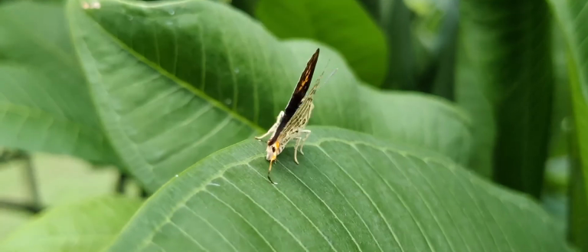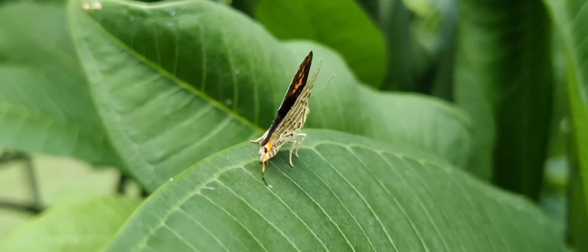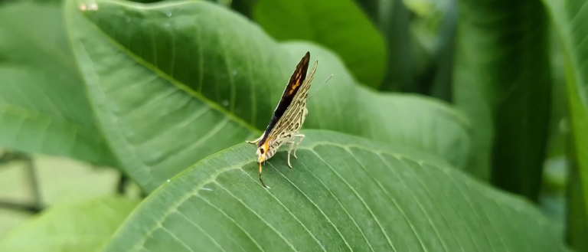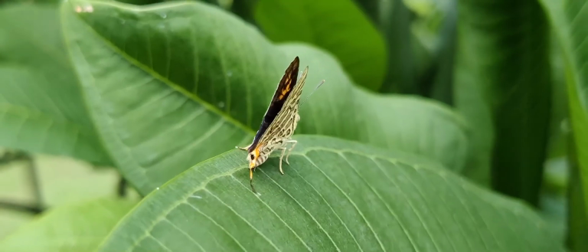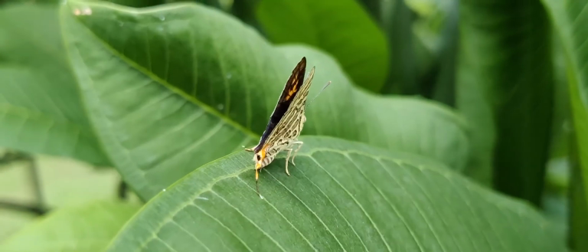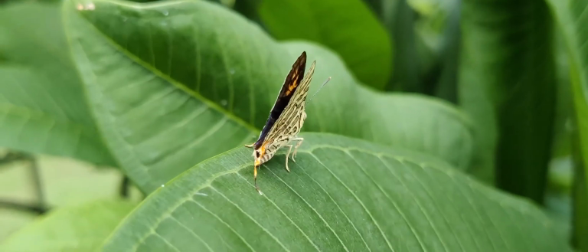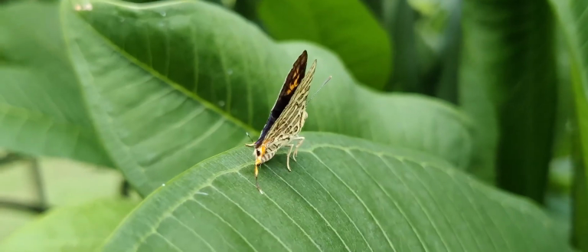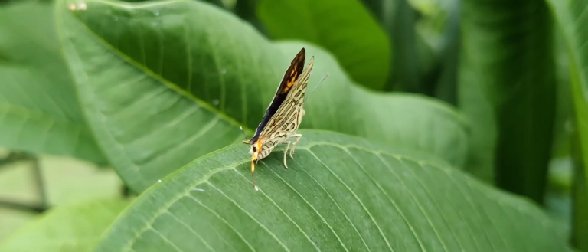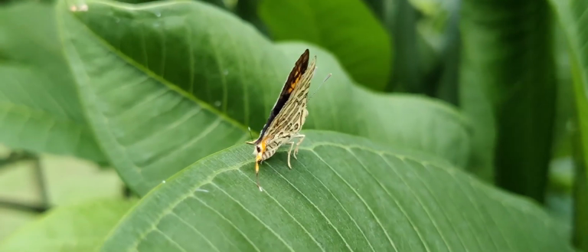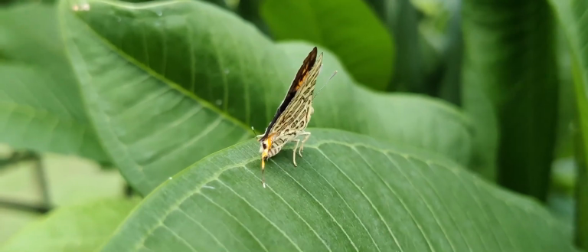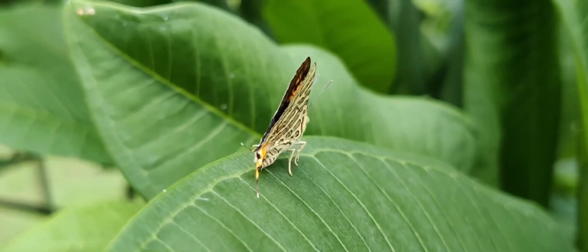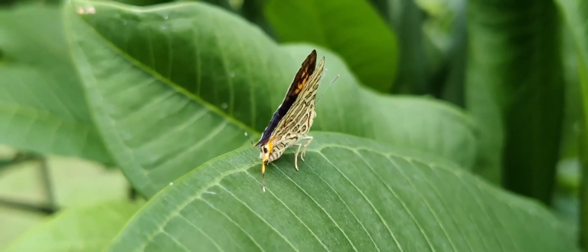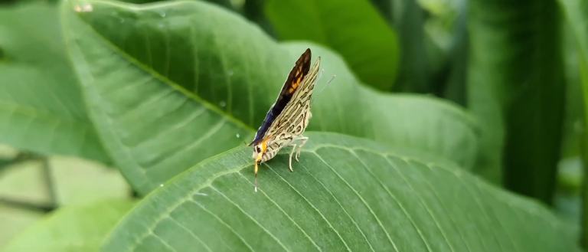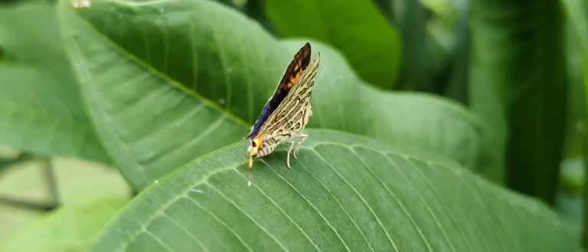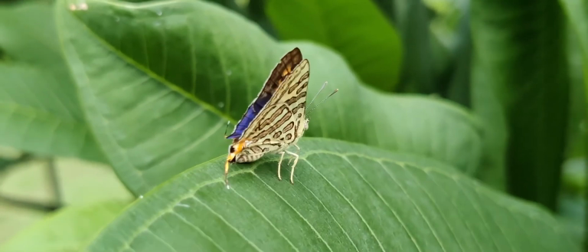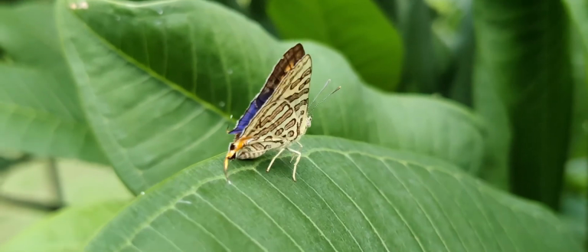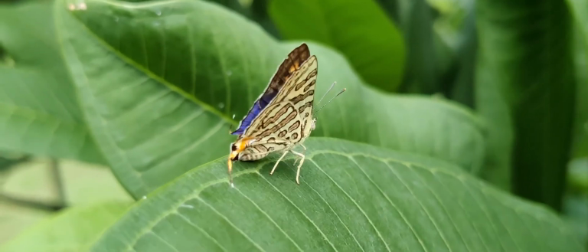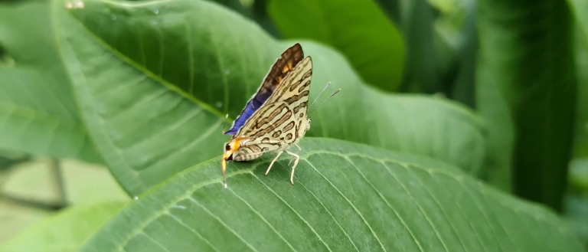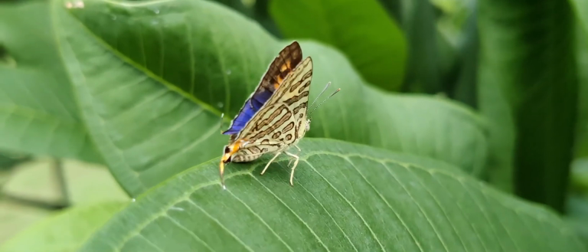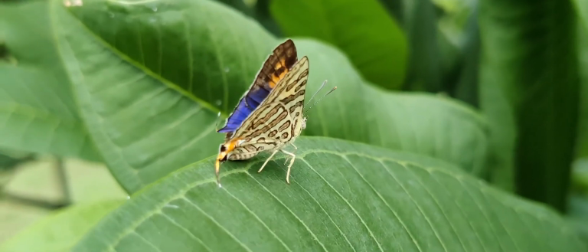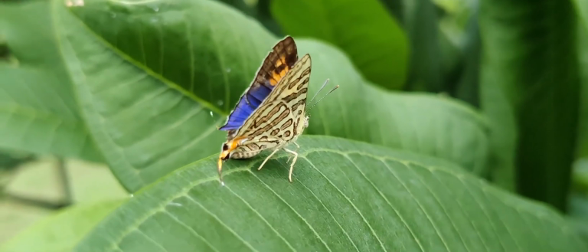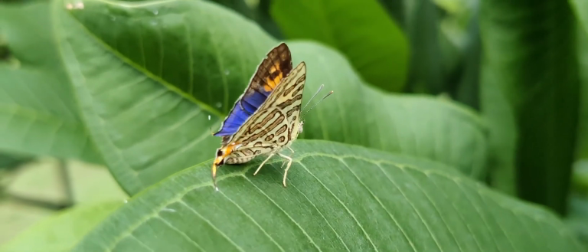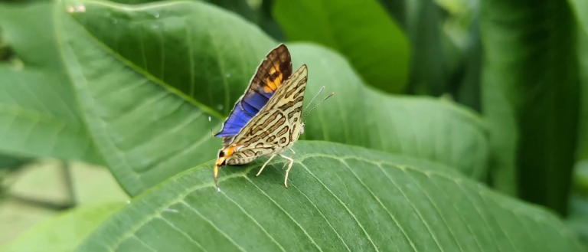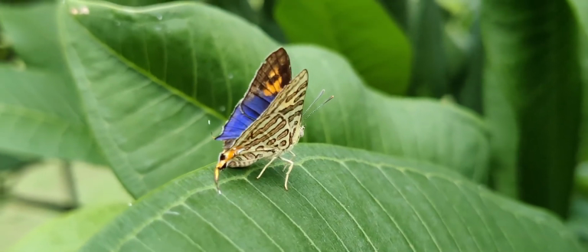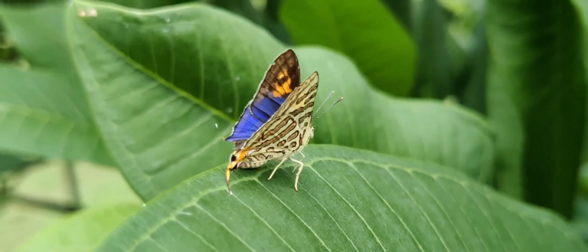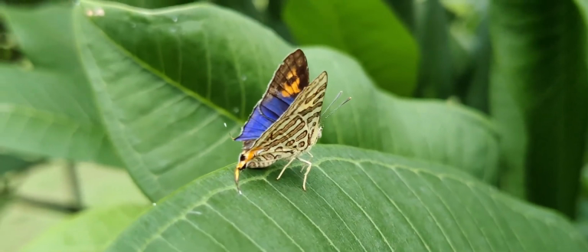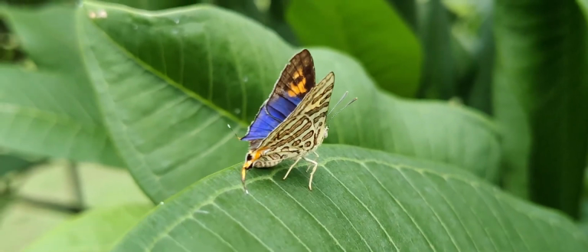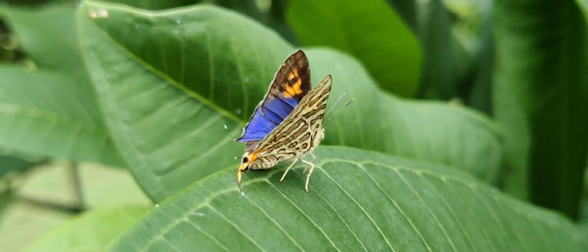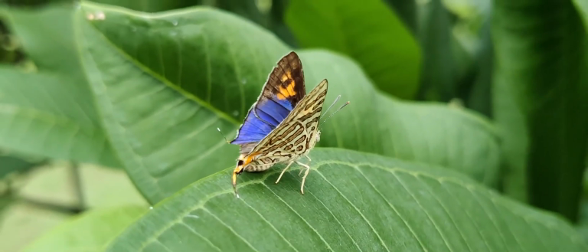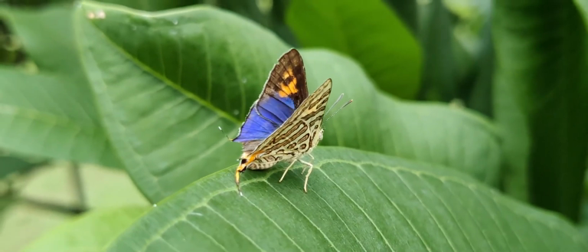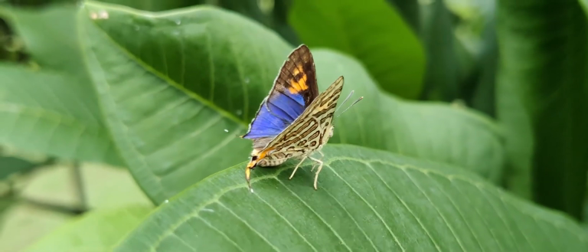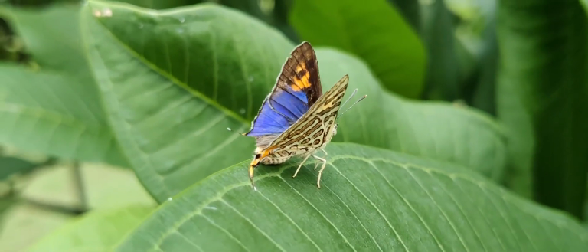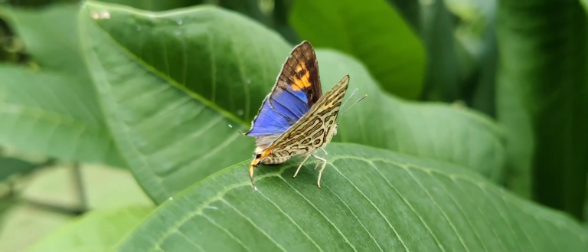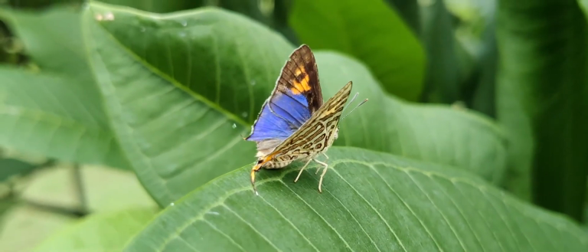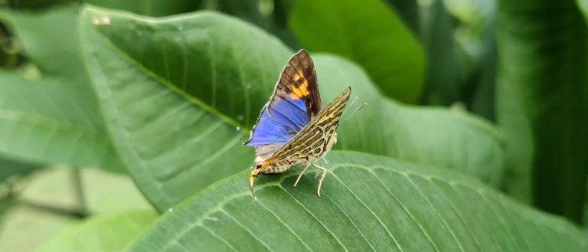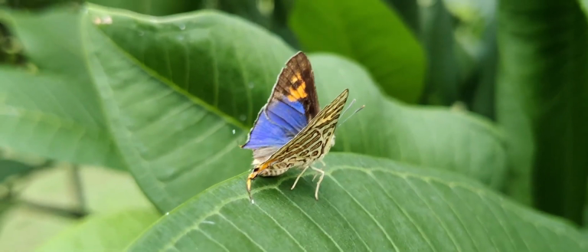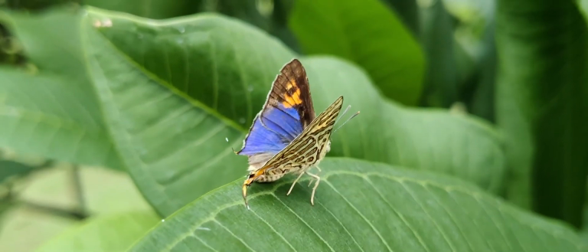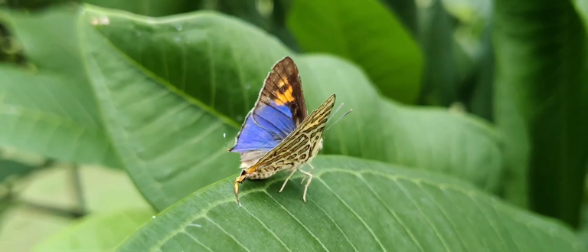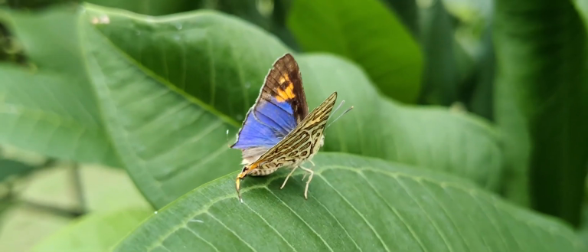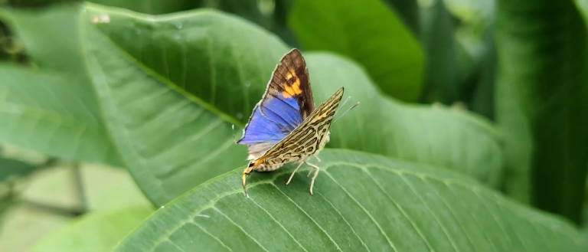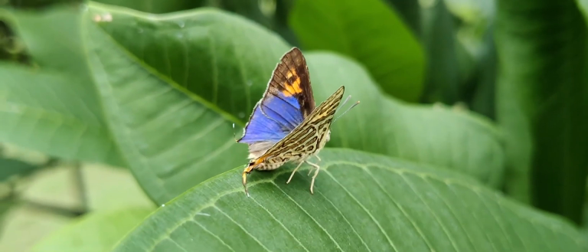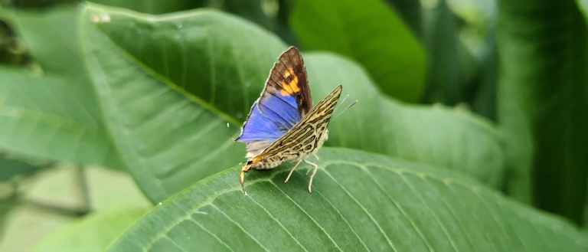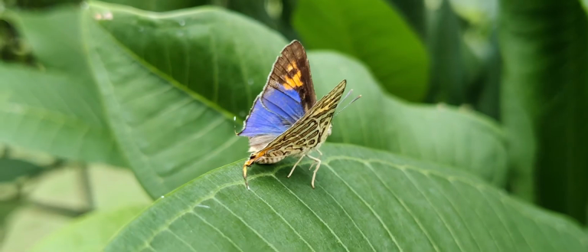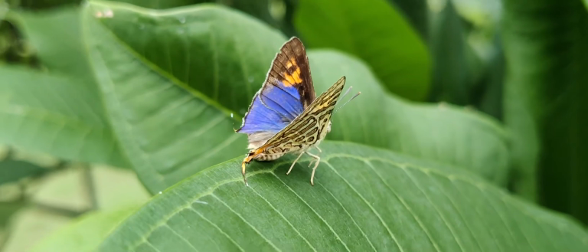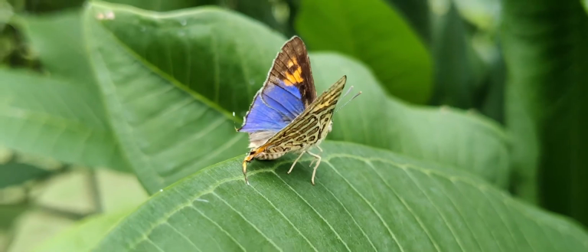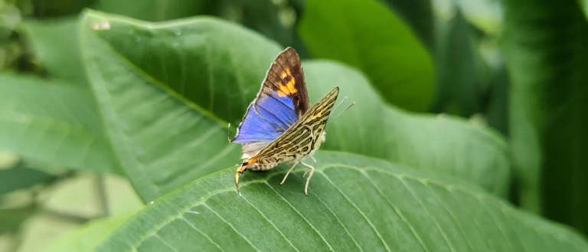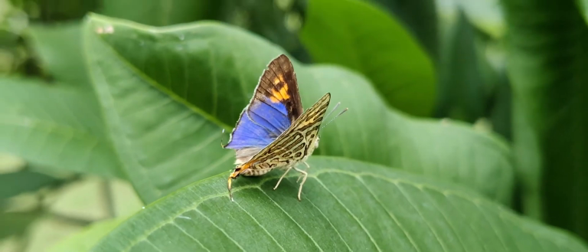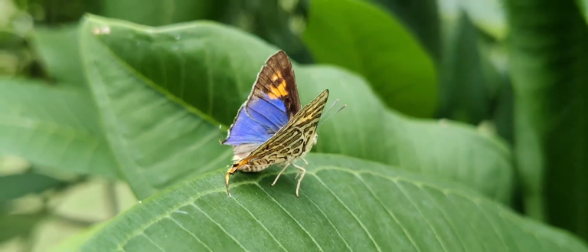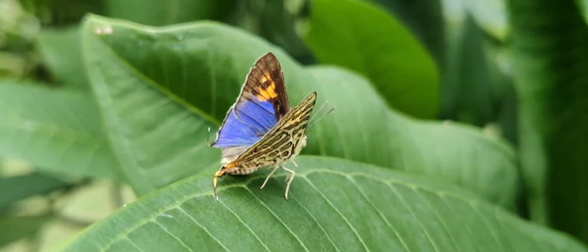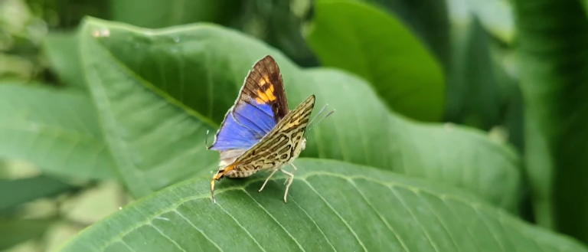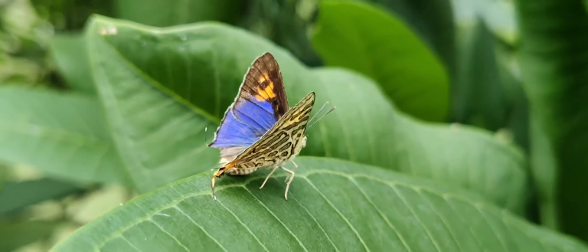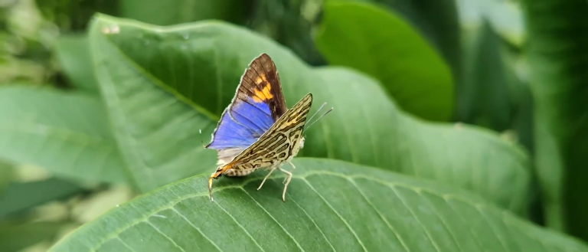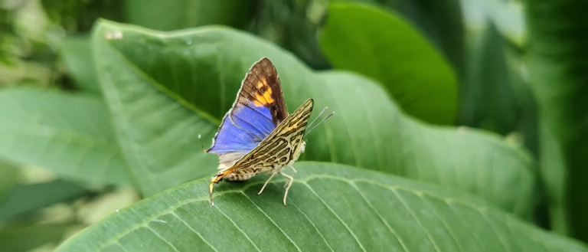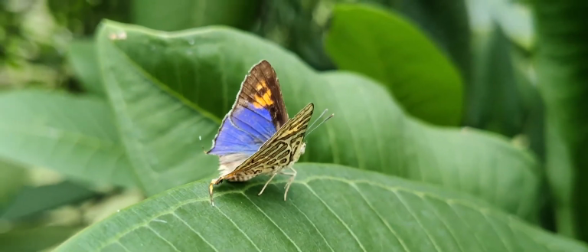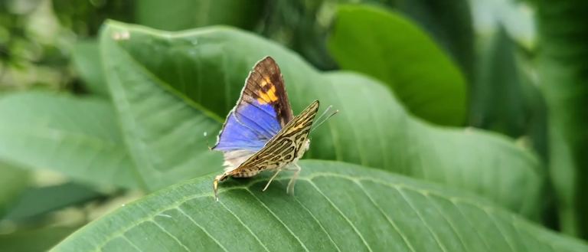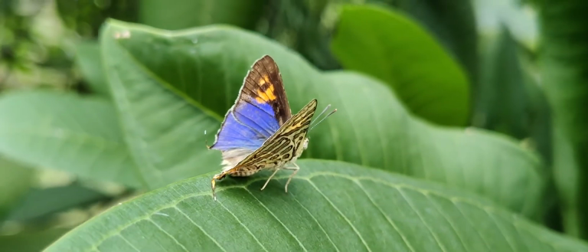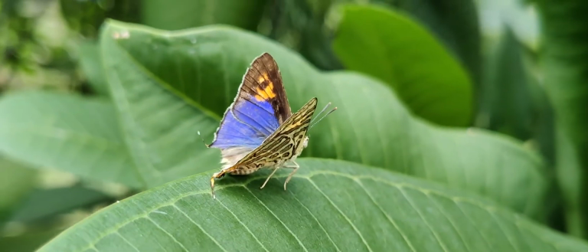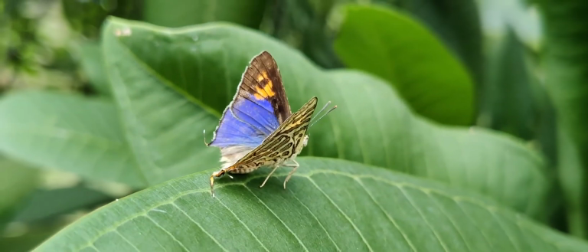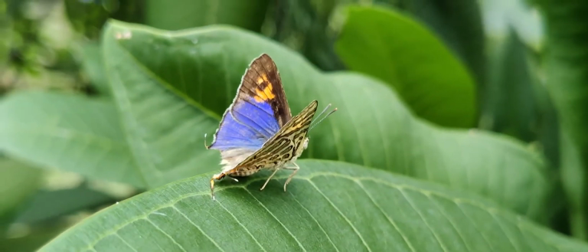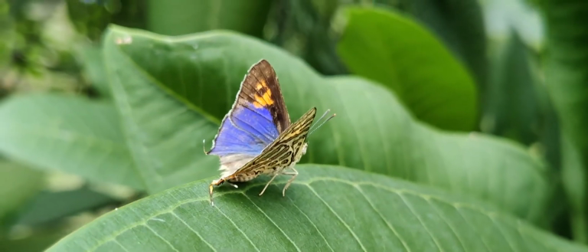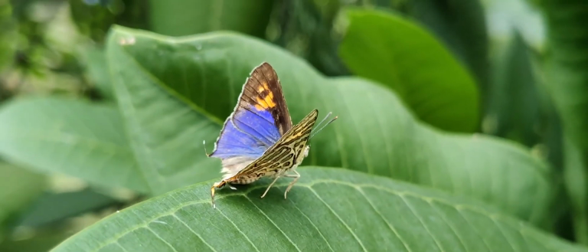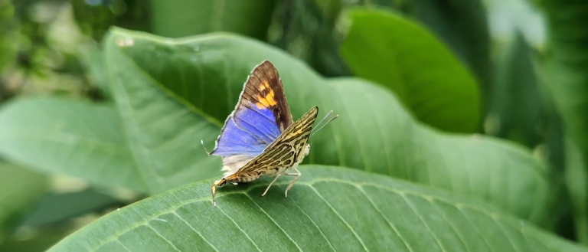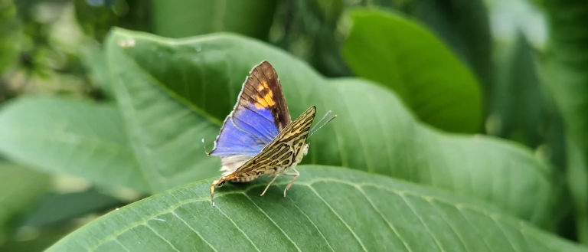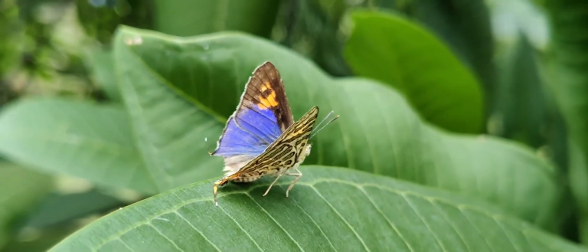On the upper surface of the wing there is bluish coloration and also some orange spots.